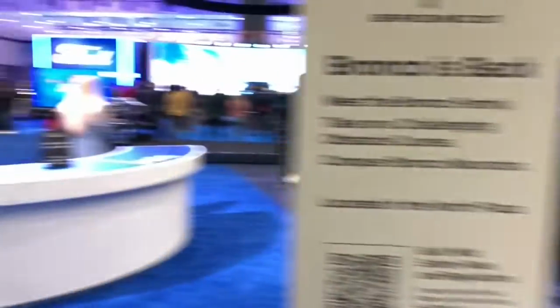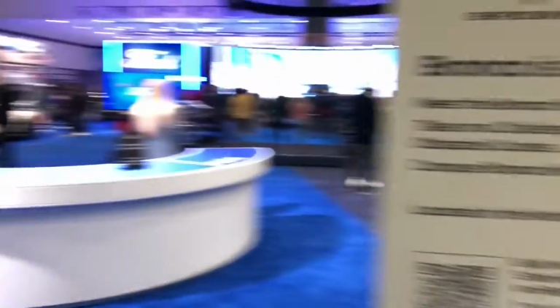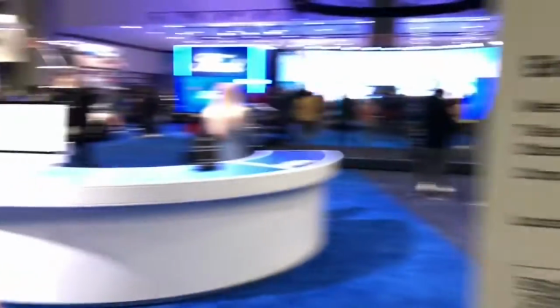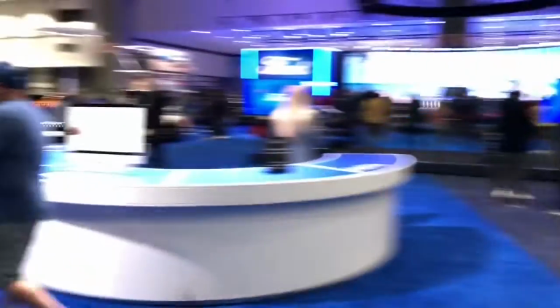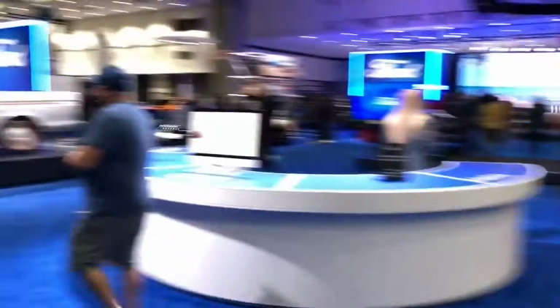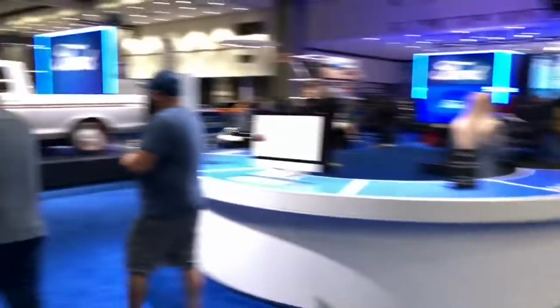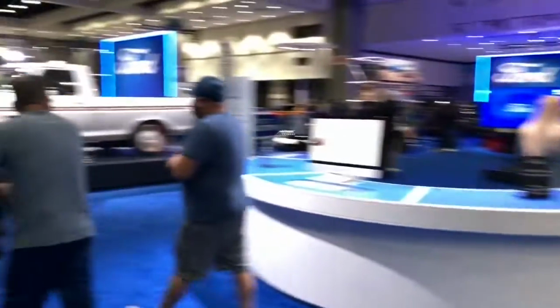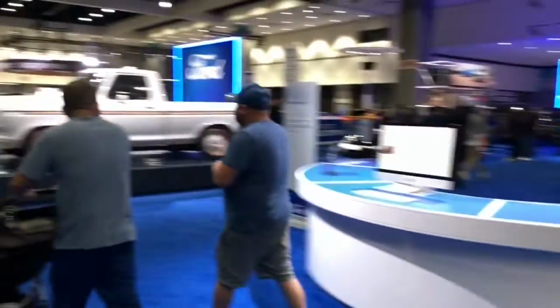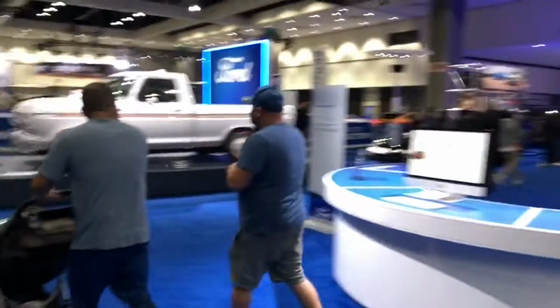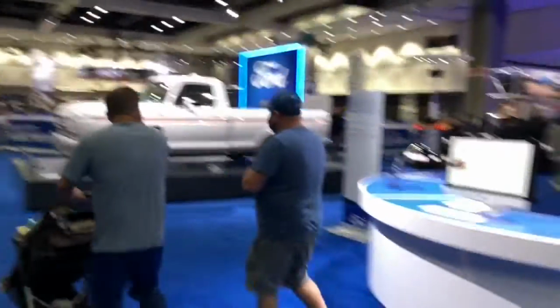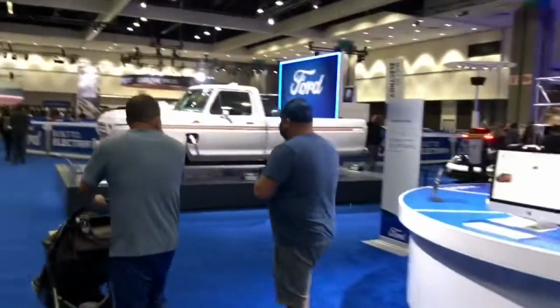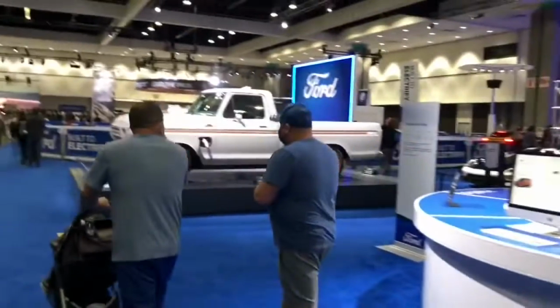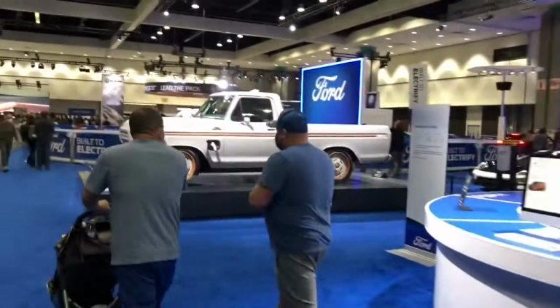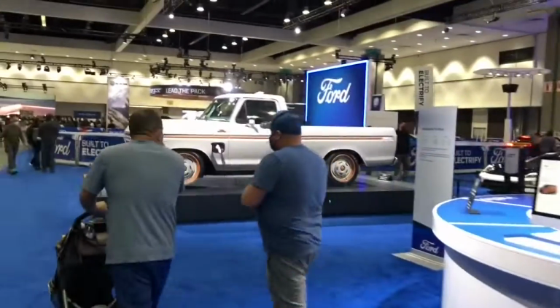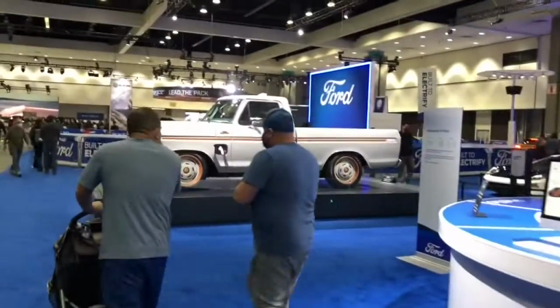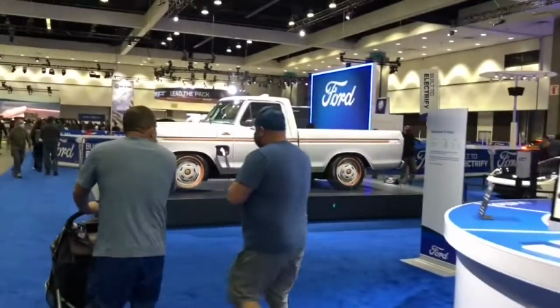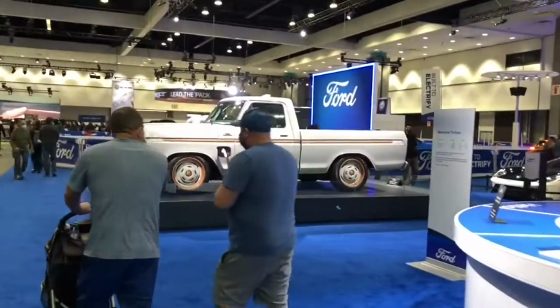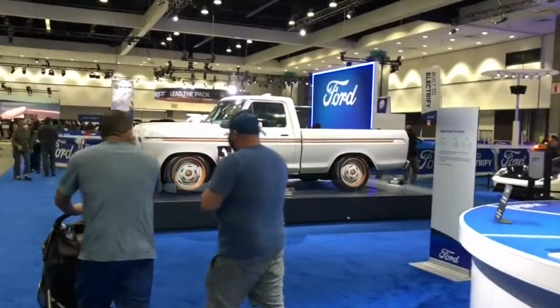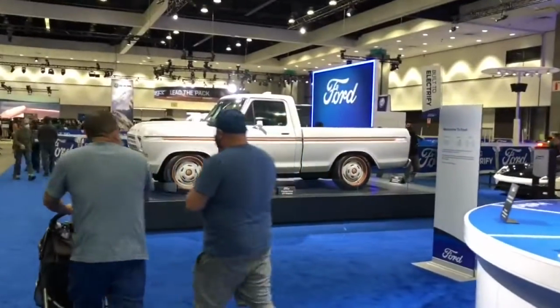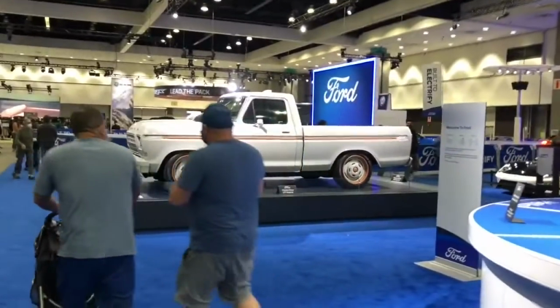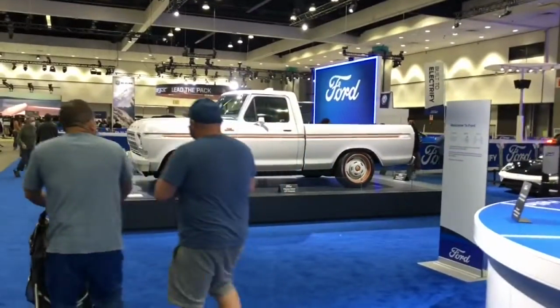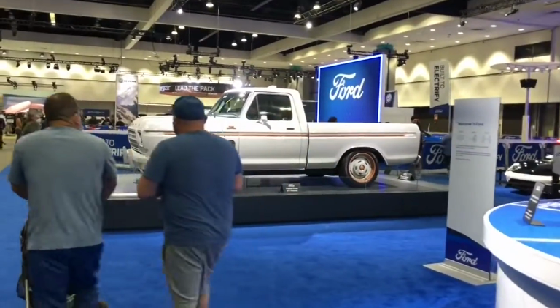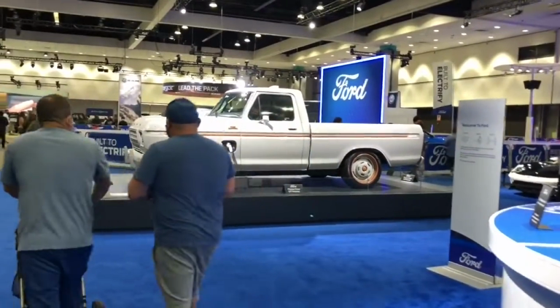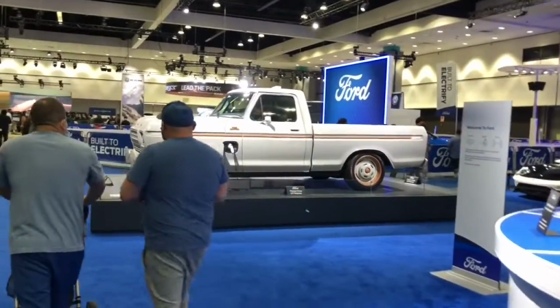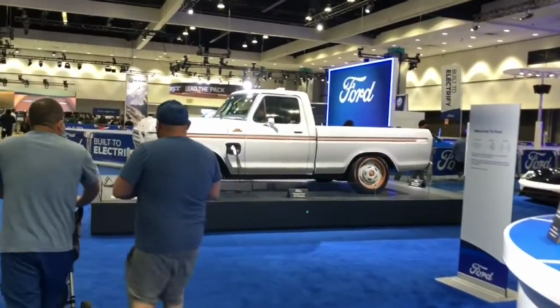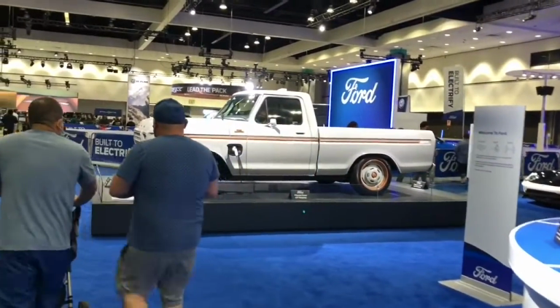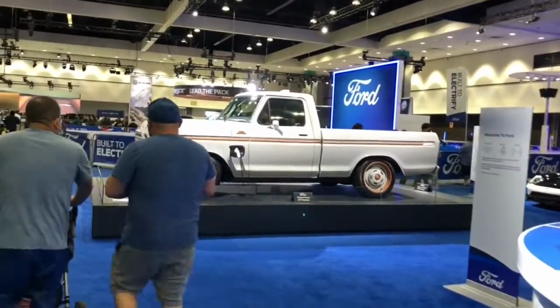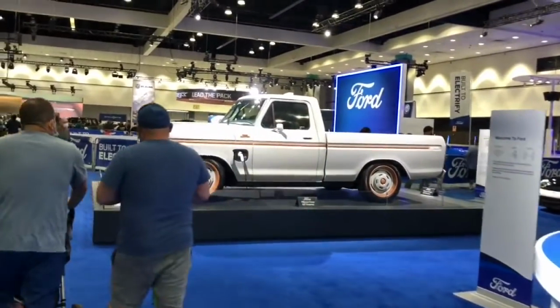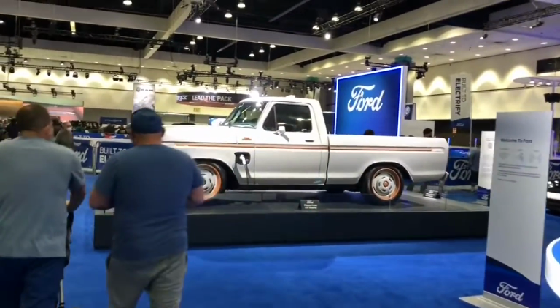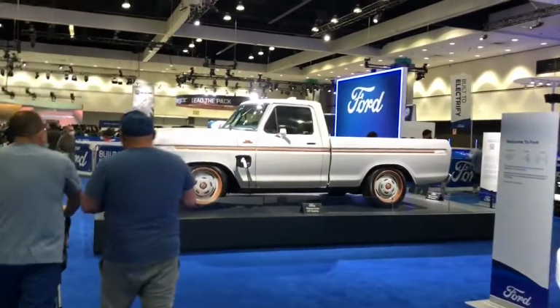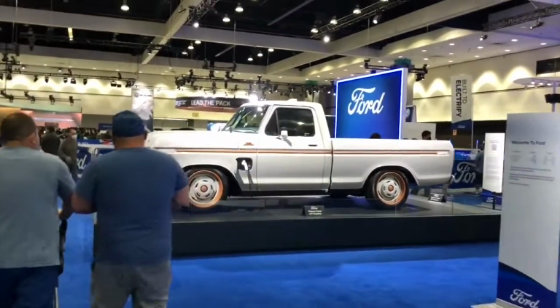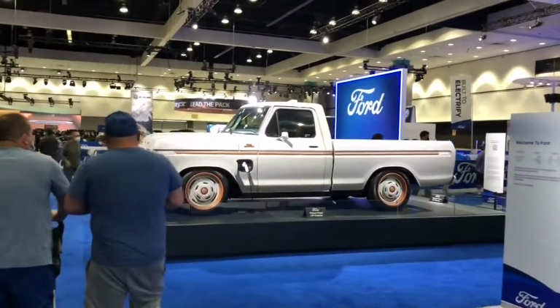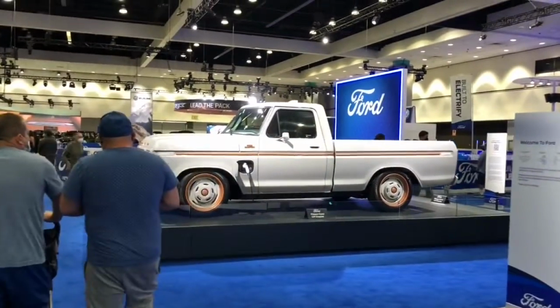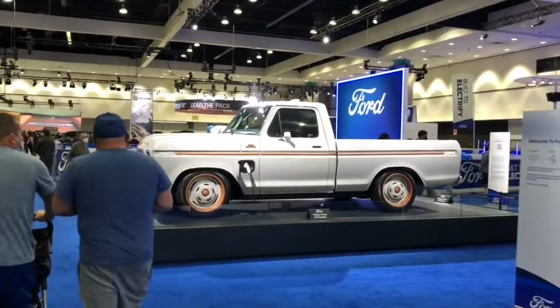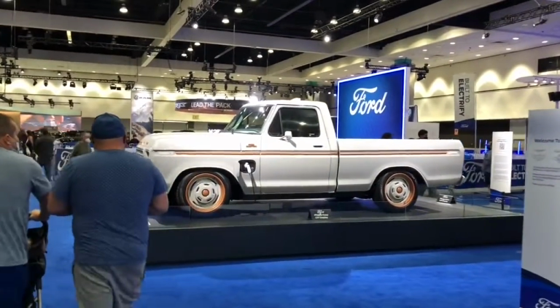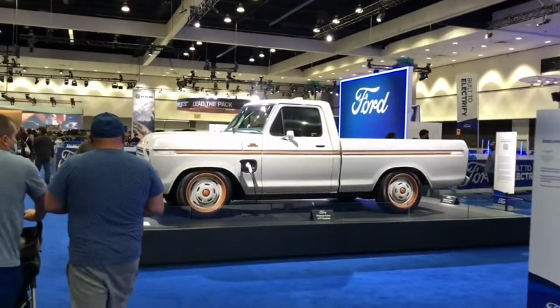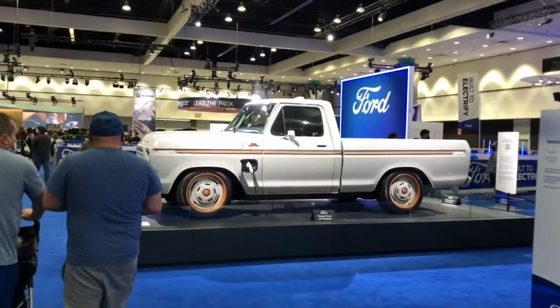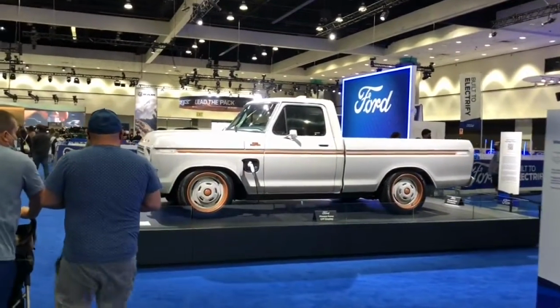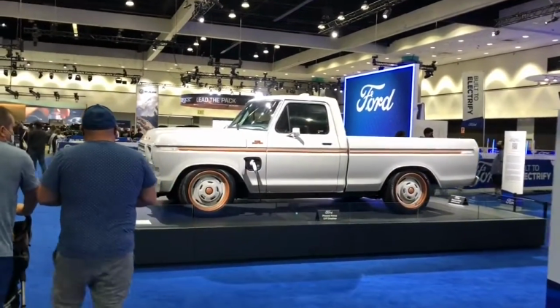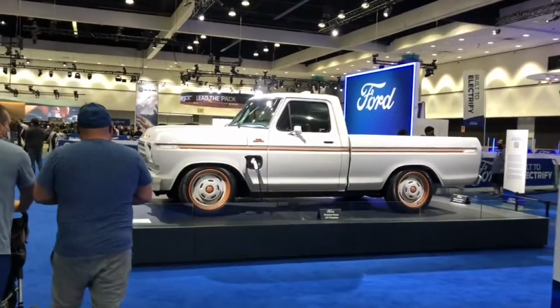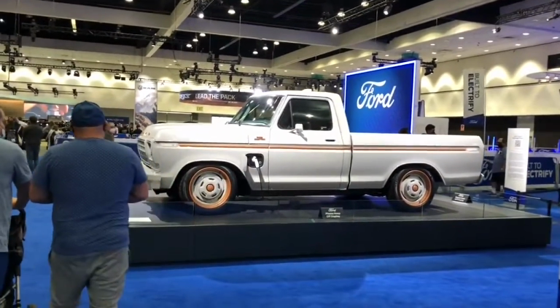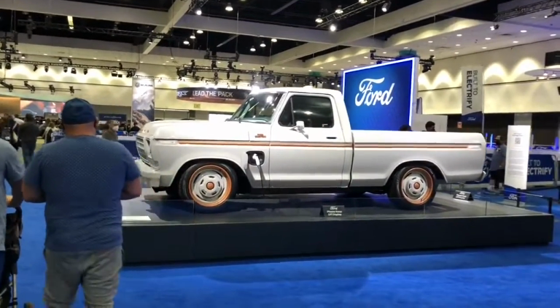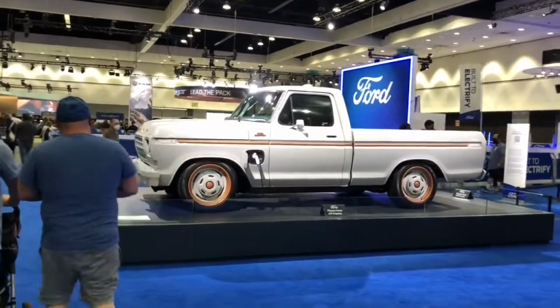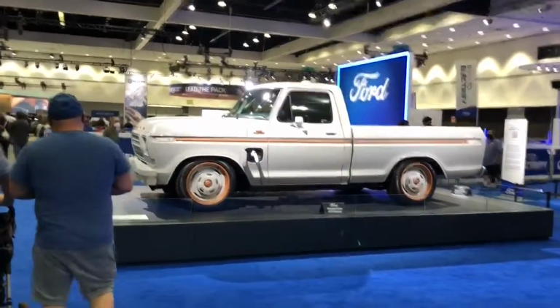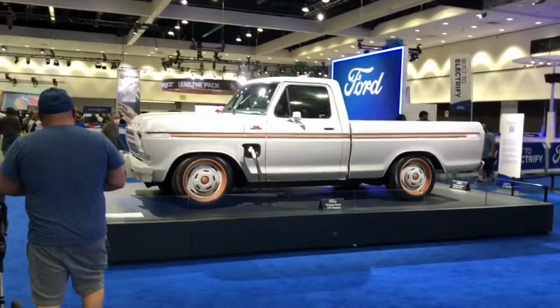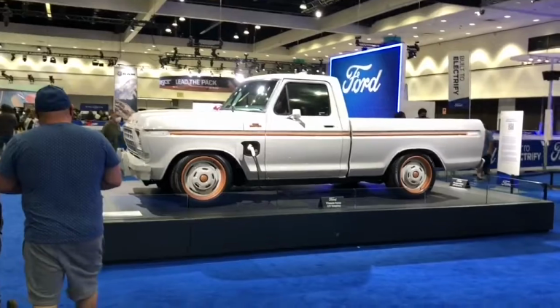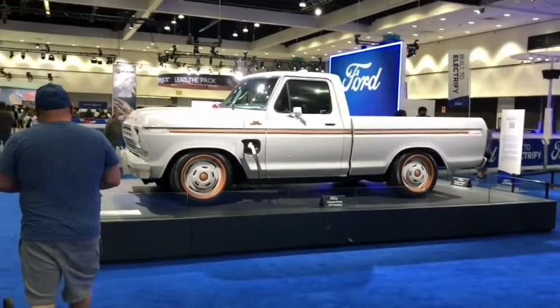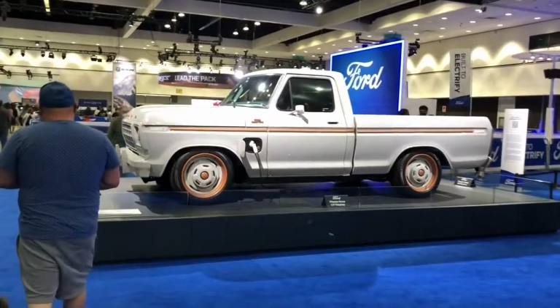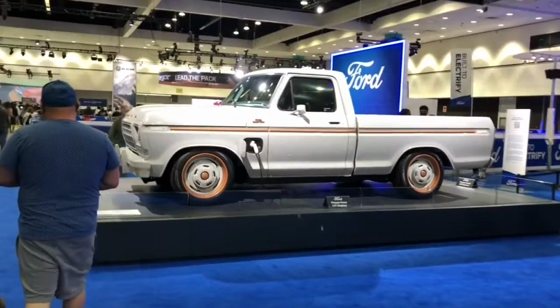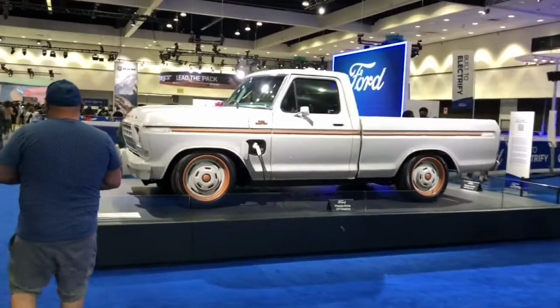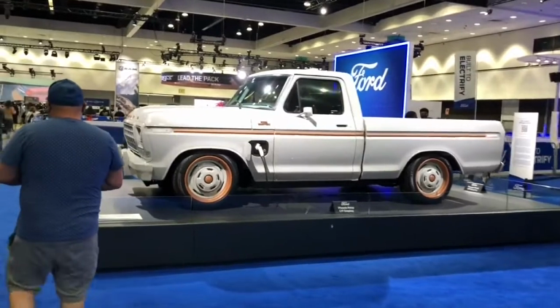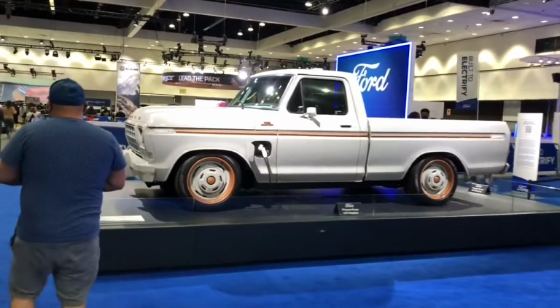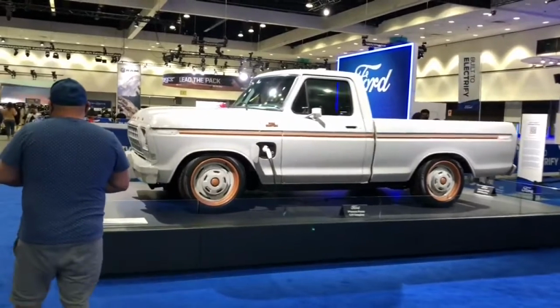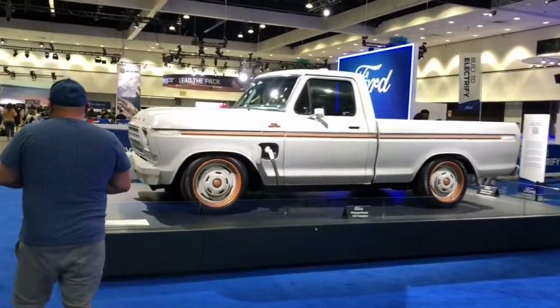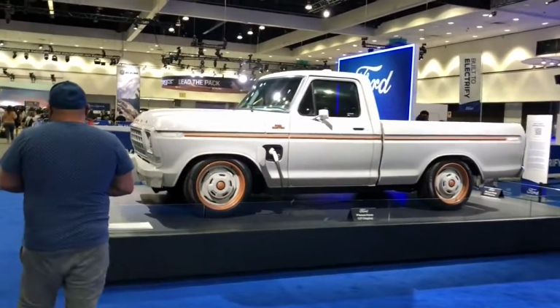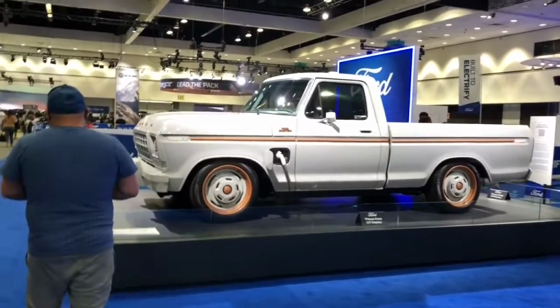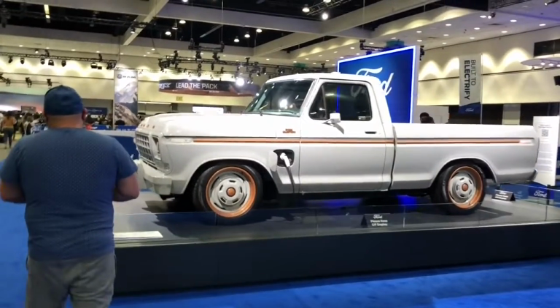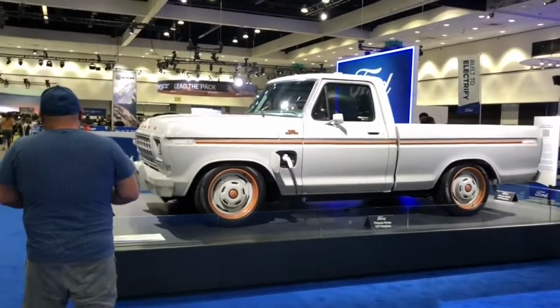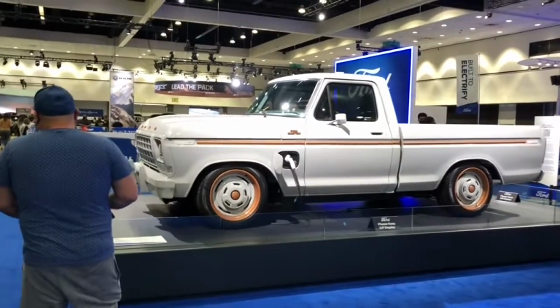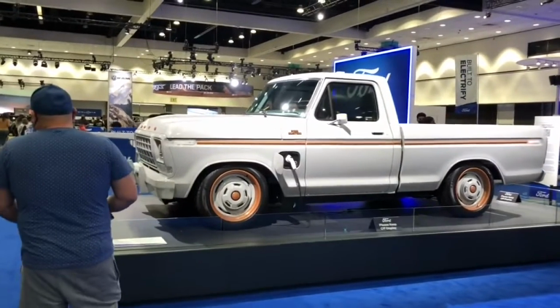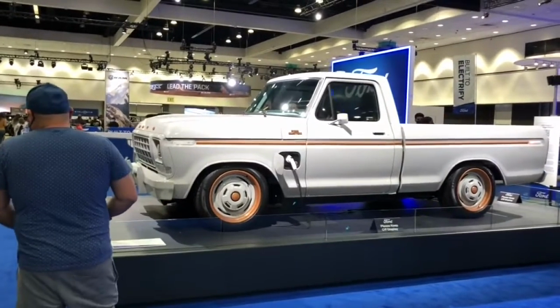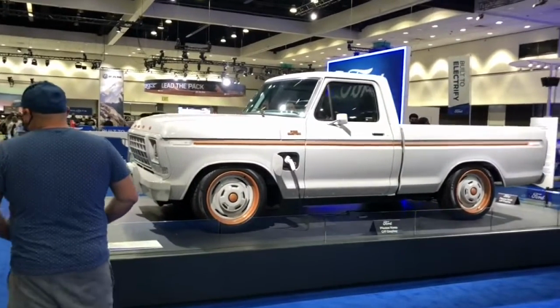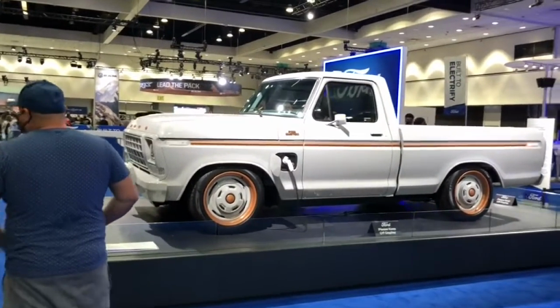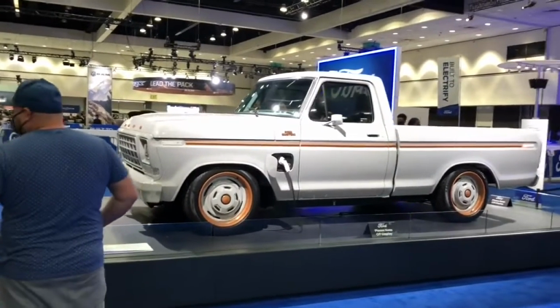In the morning, when you hook up to your trailer, your truck will automatically set up. It allows you to get a quick pro-trailer assist and just use it.